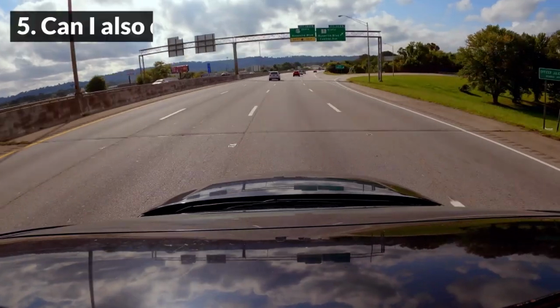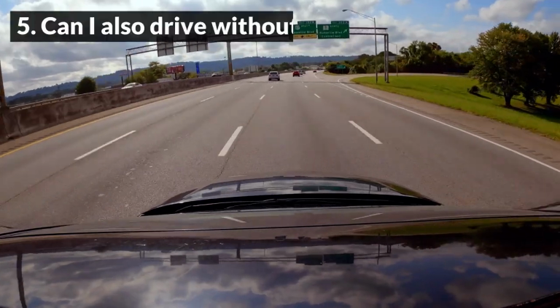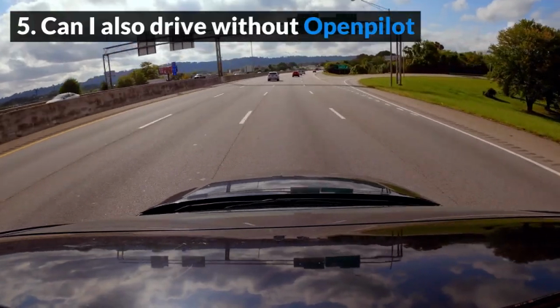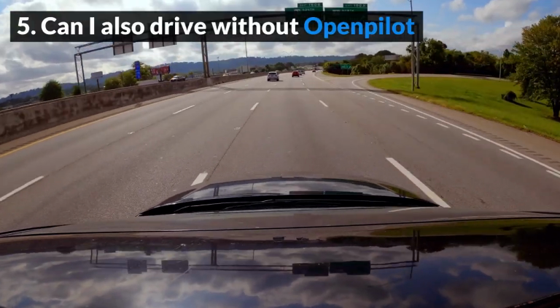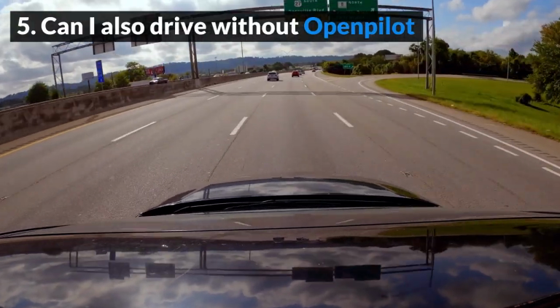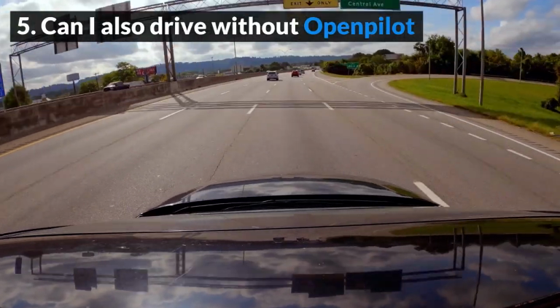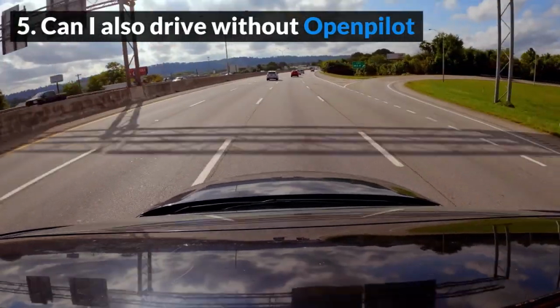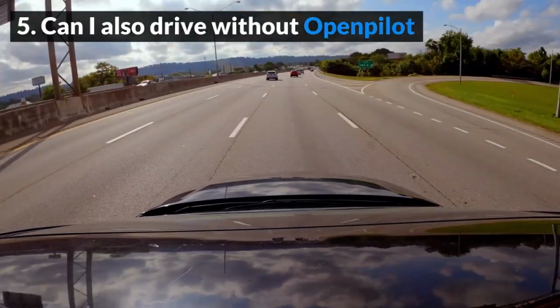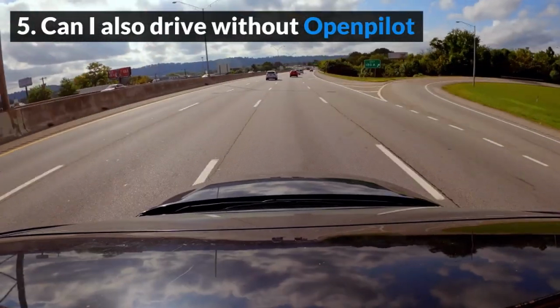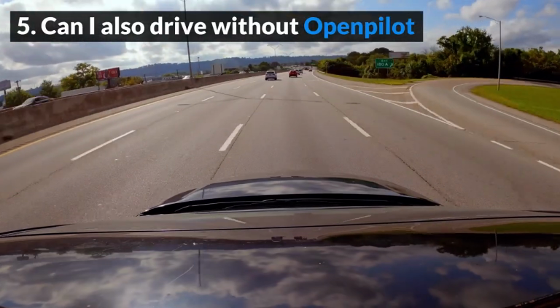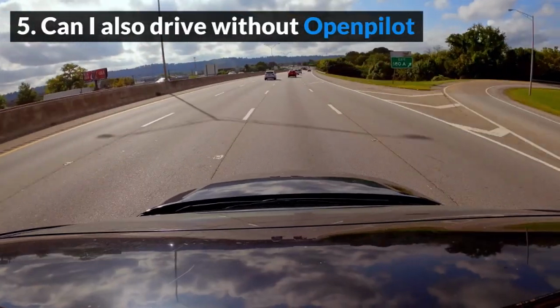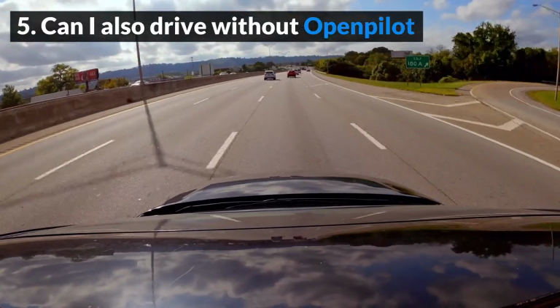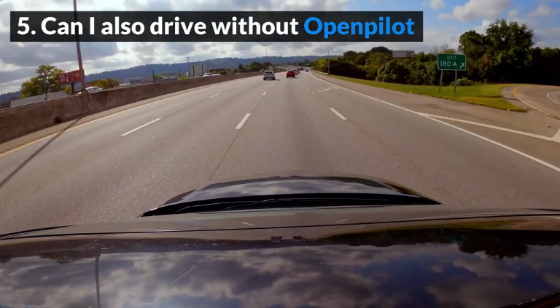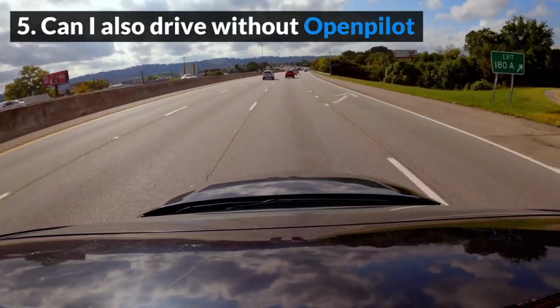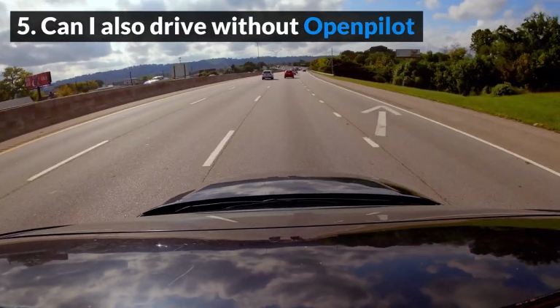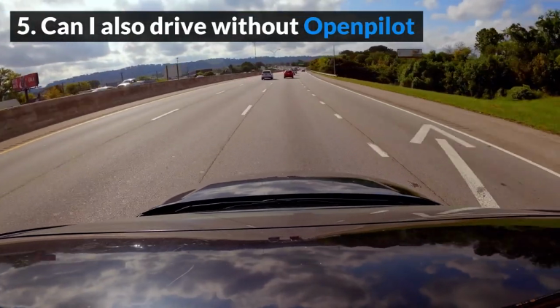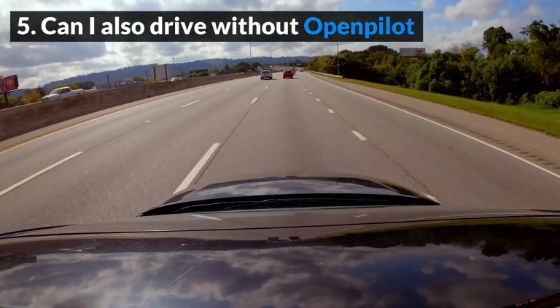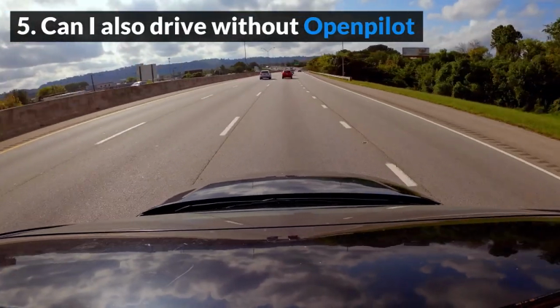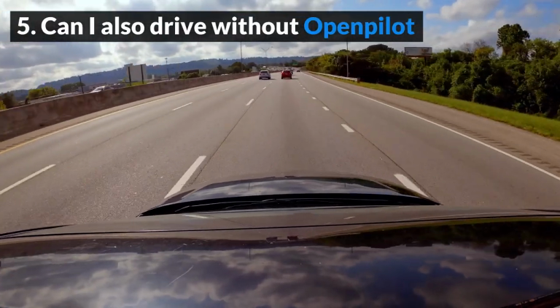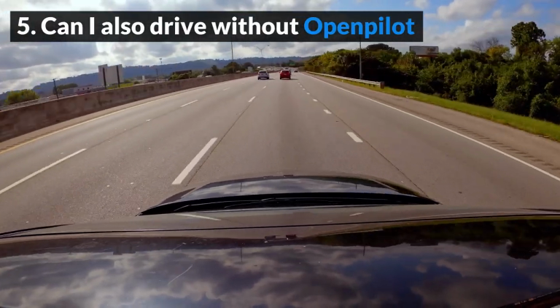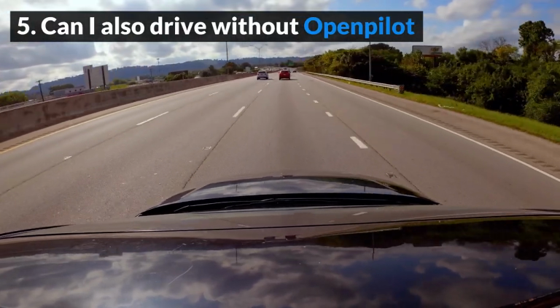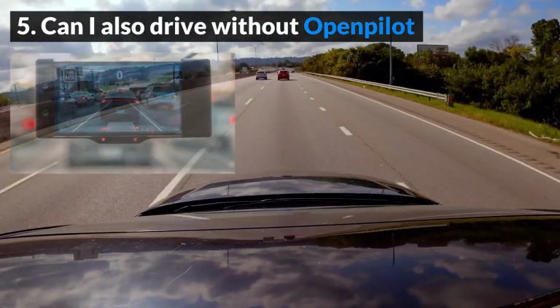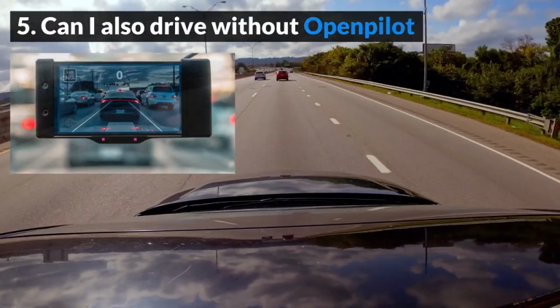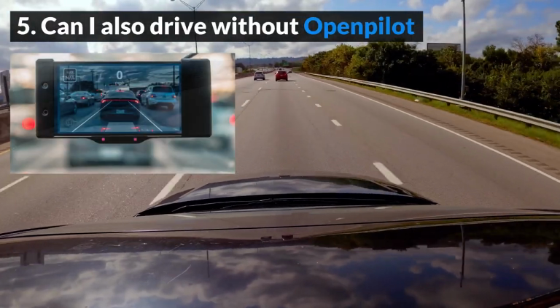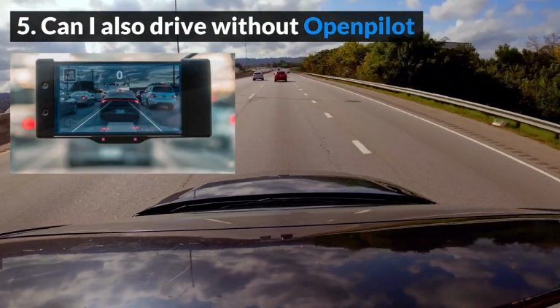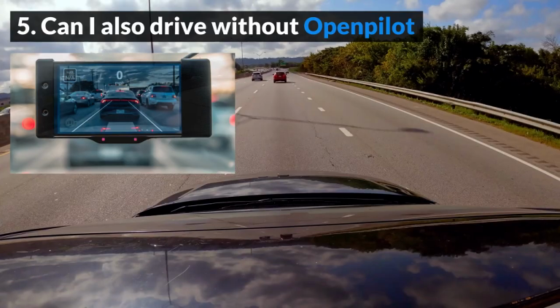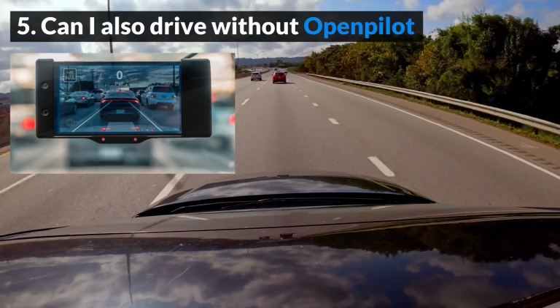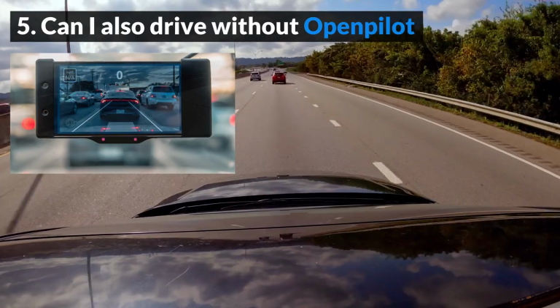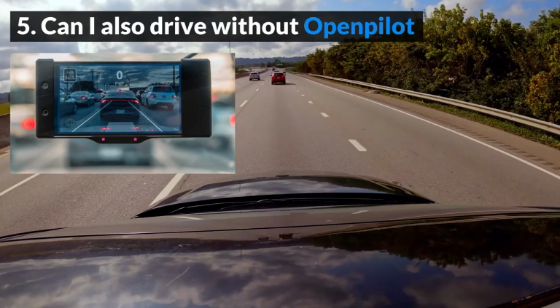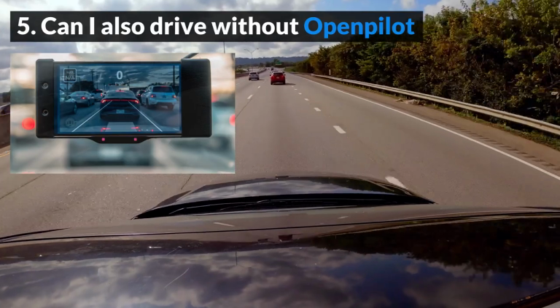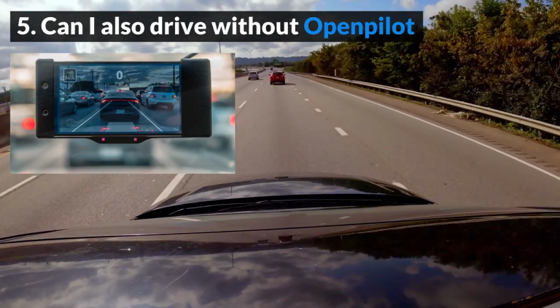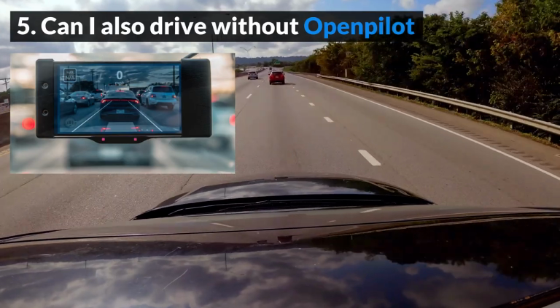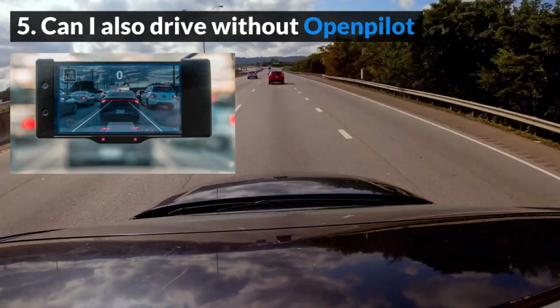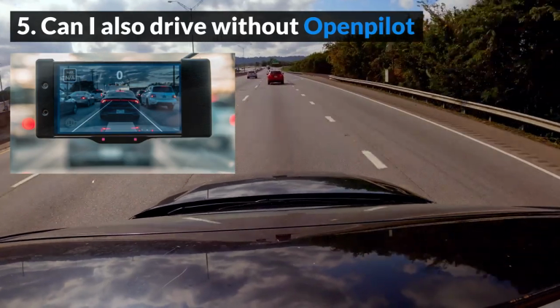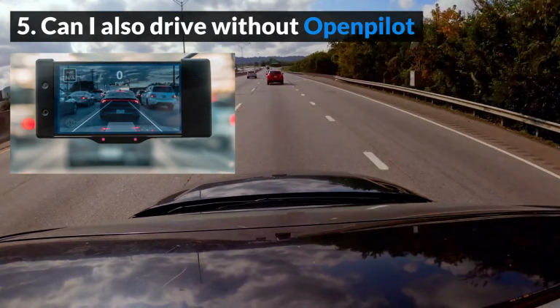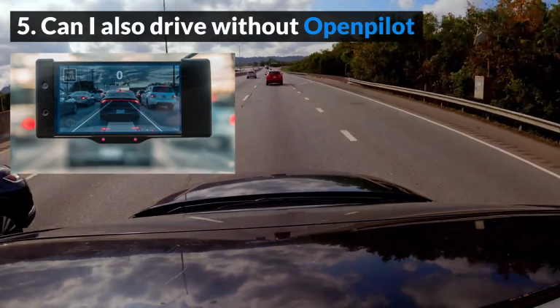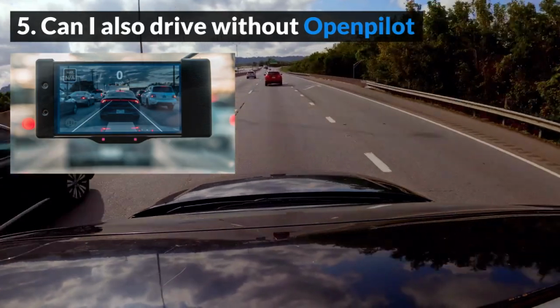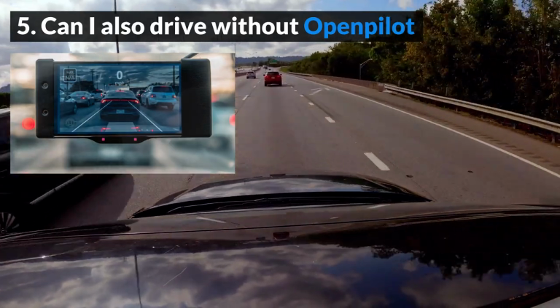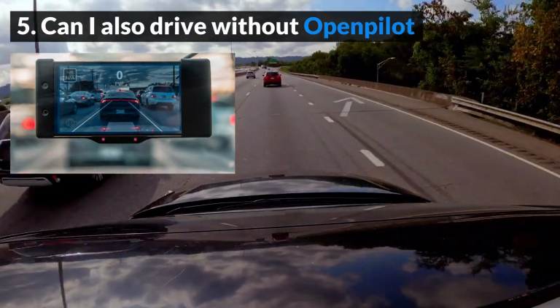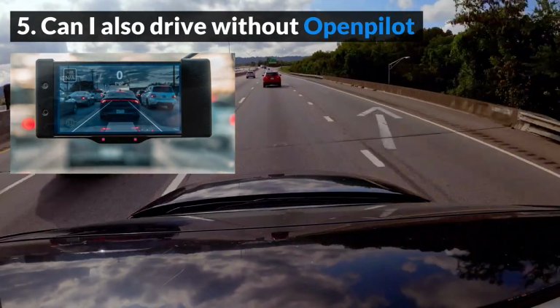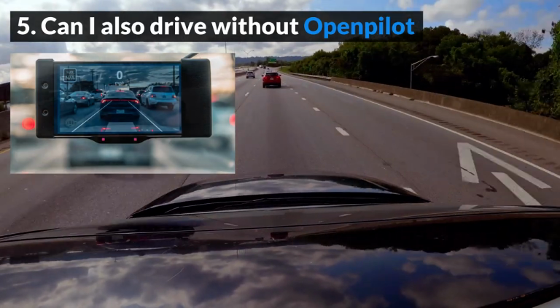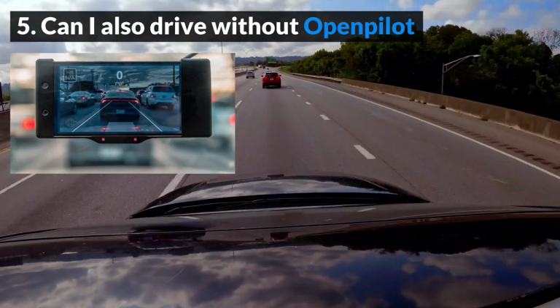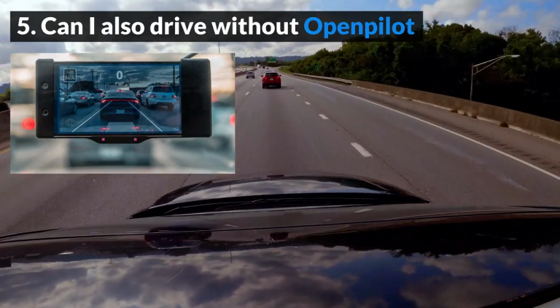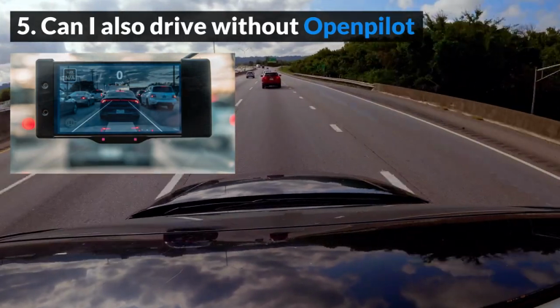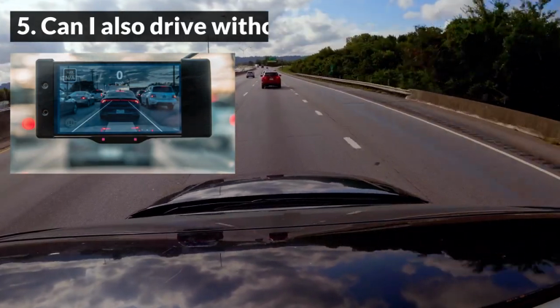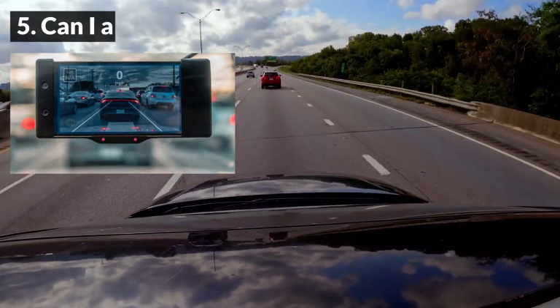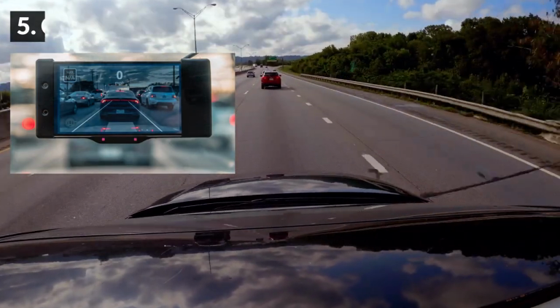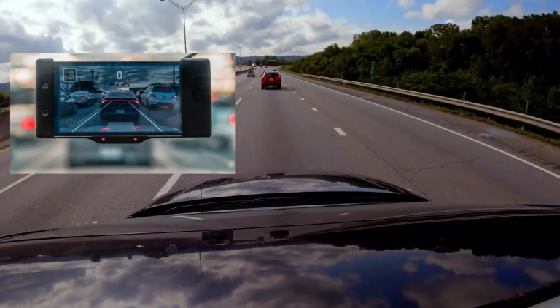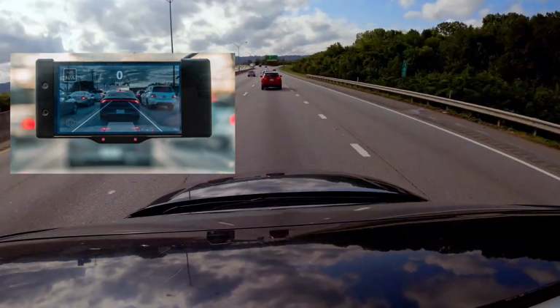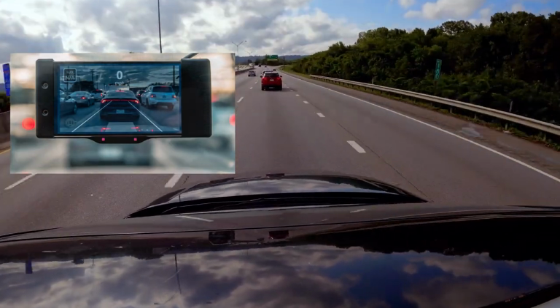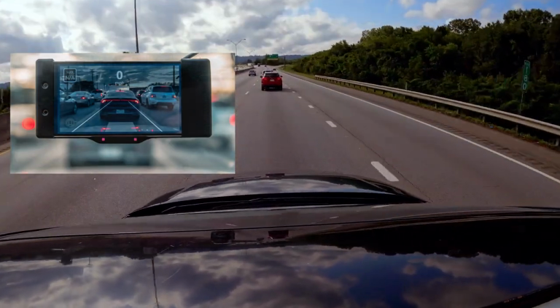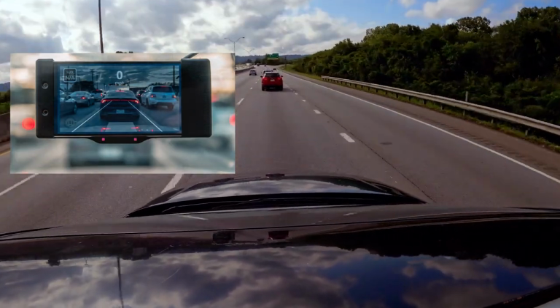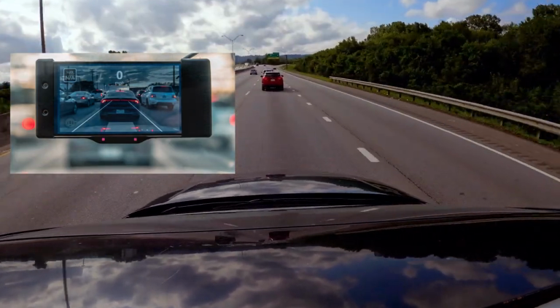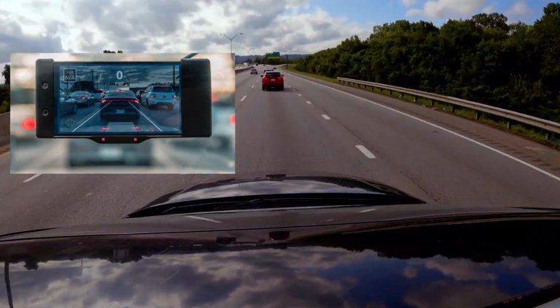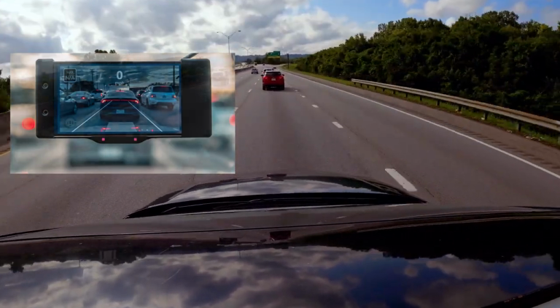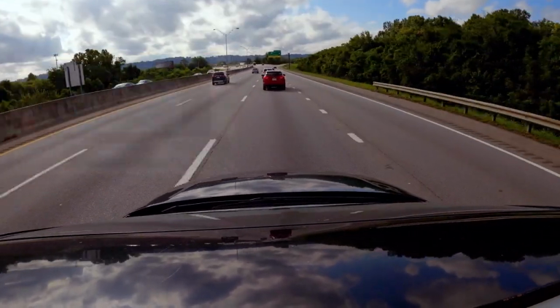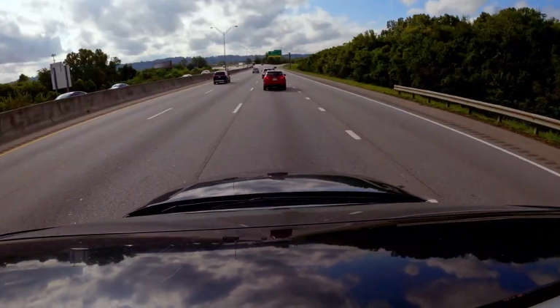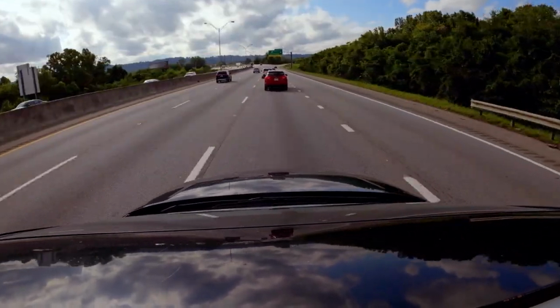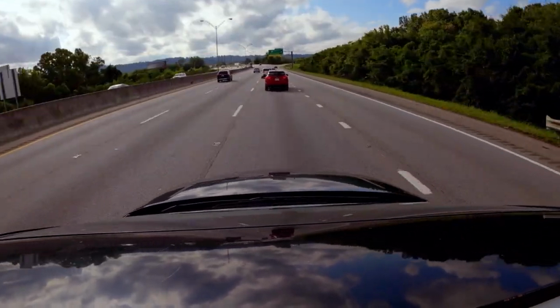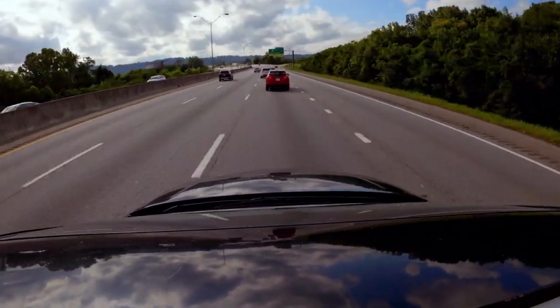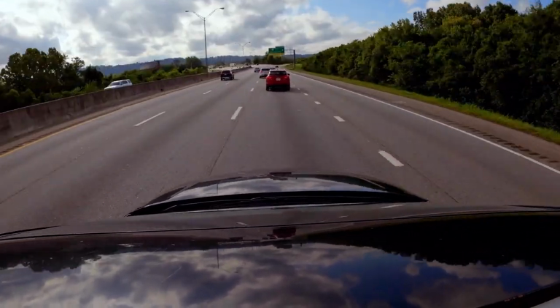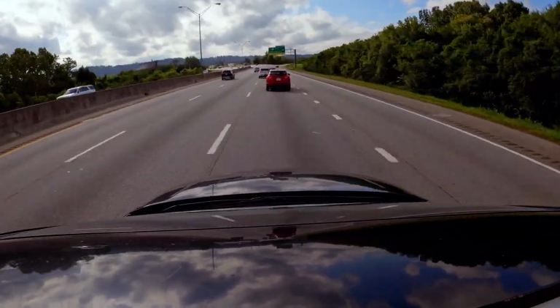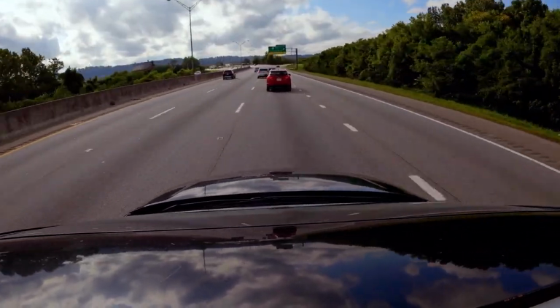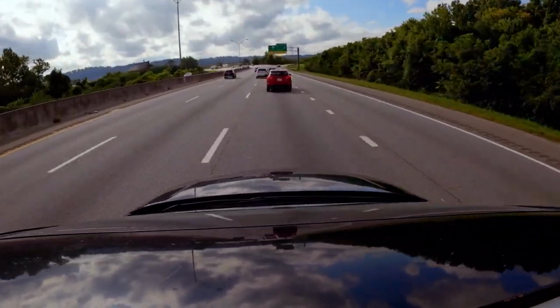Can I also drive without OpenPilot? Yes, you can use the Comma 2 device merely as a dash cam if you so choose.